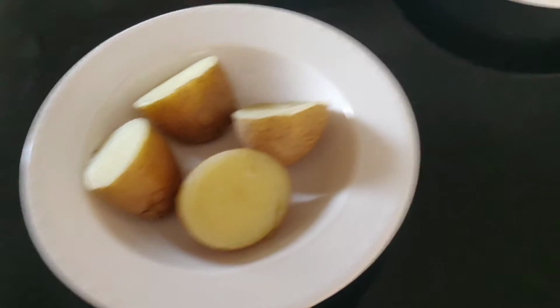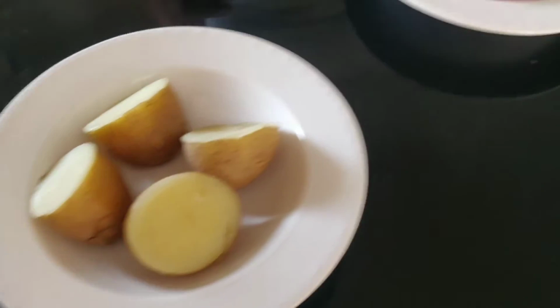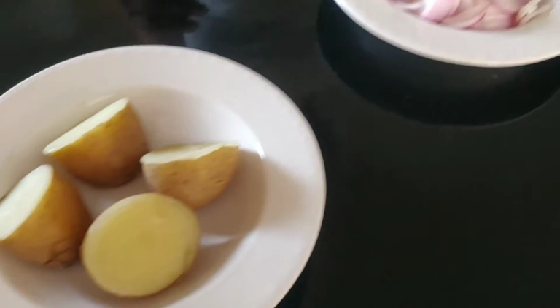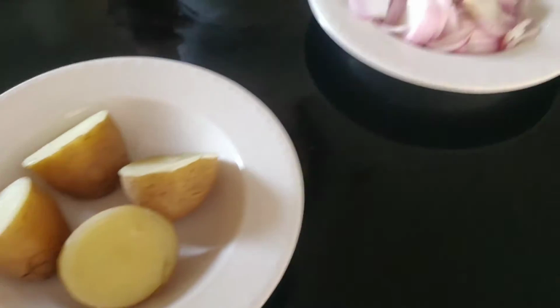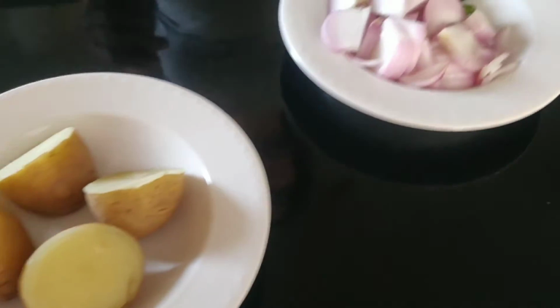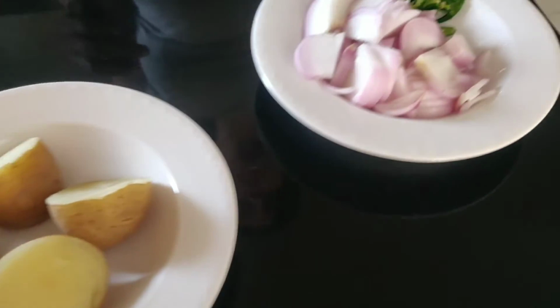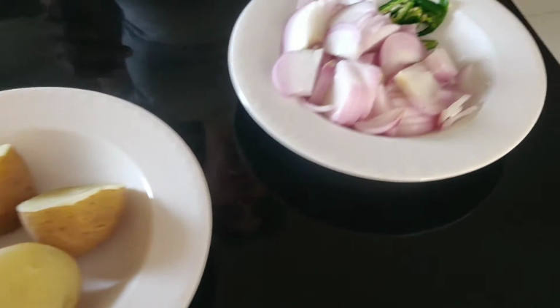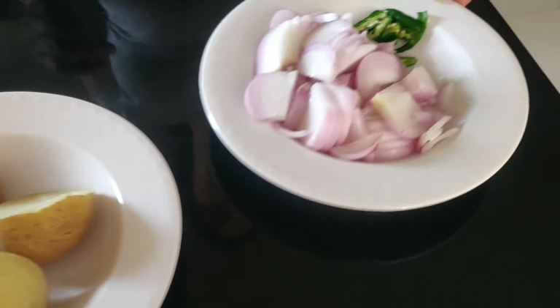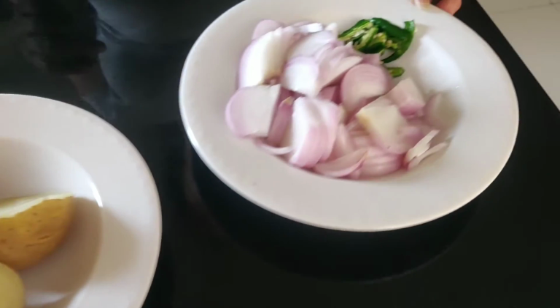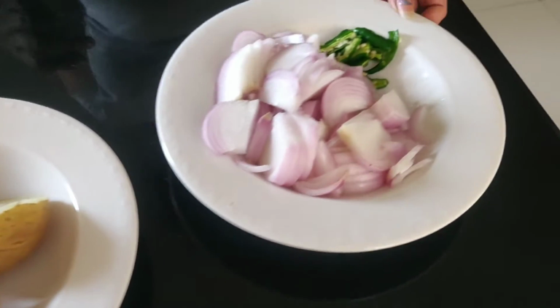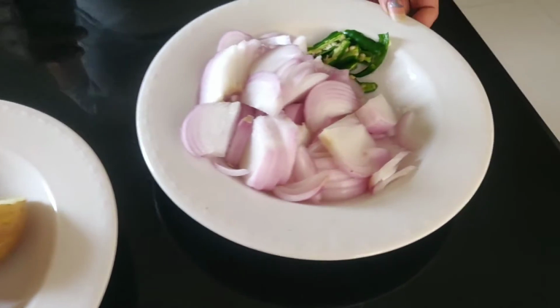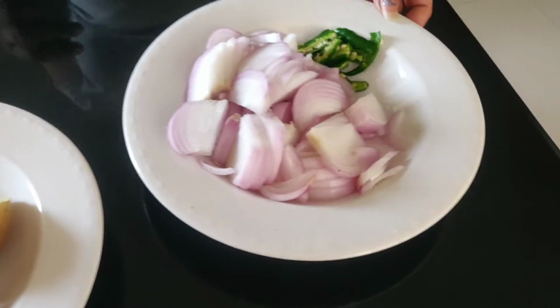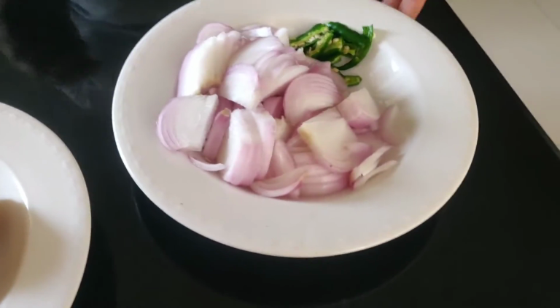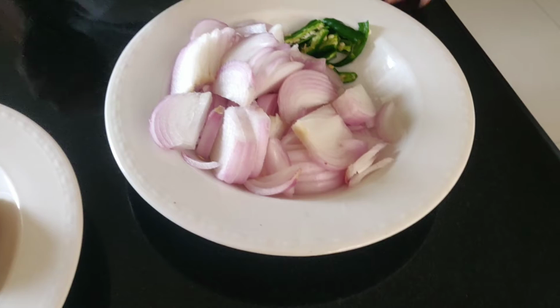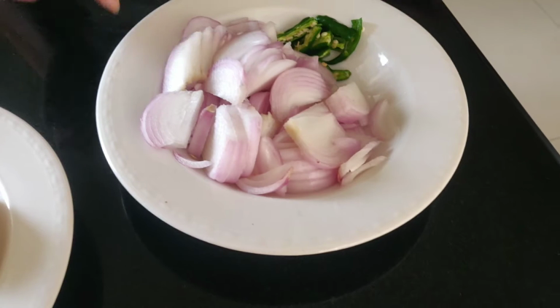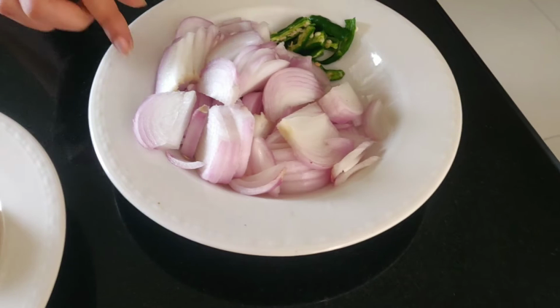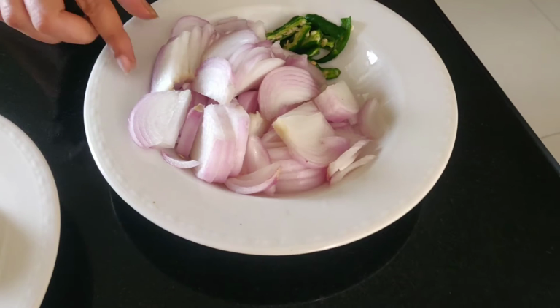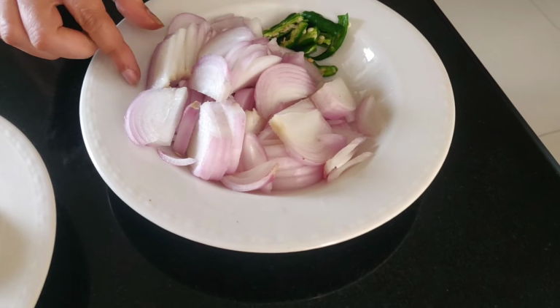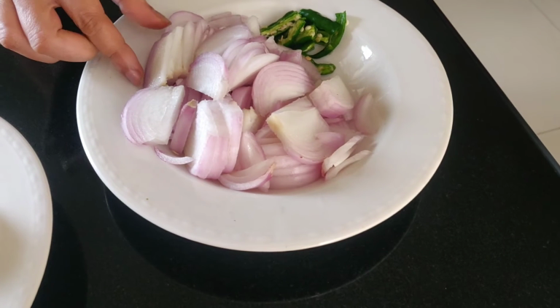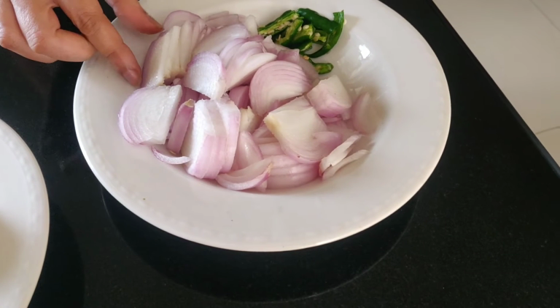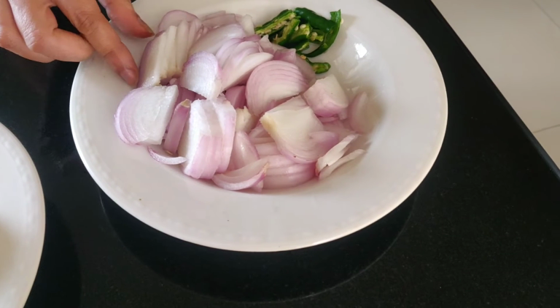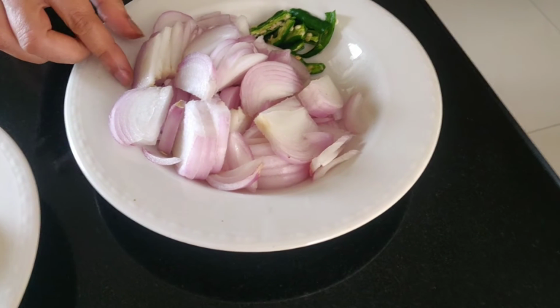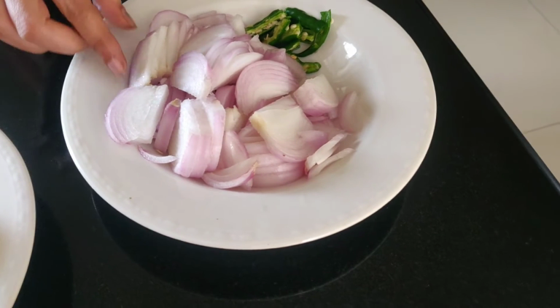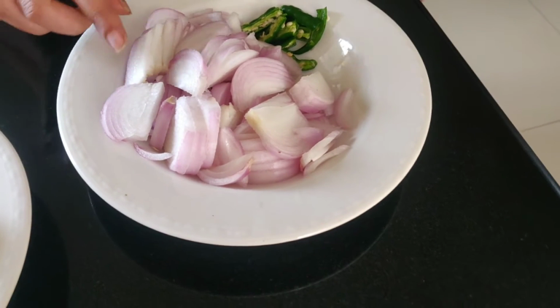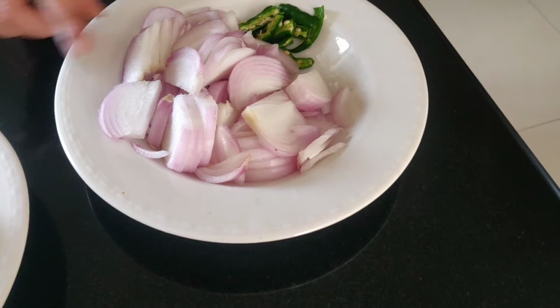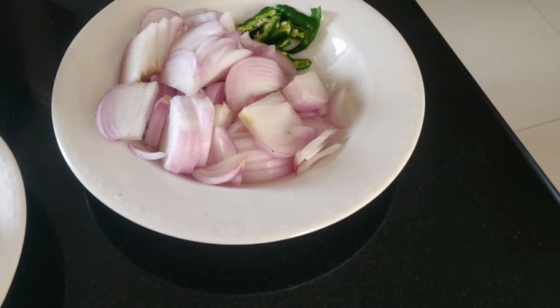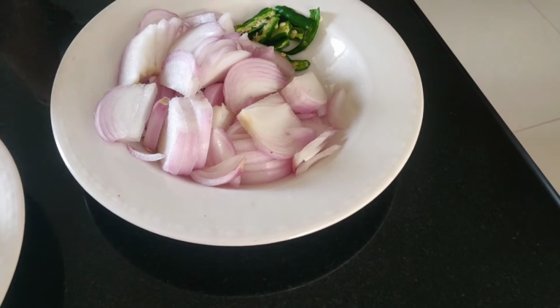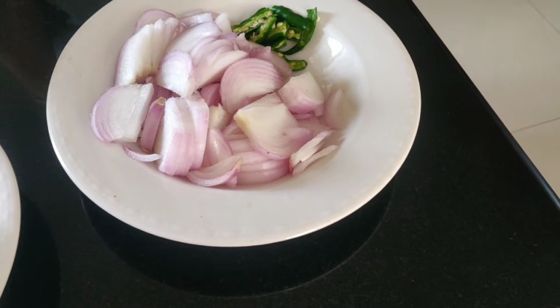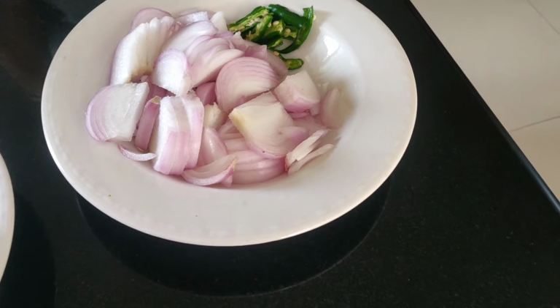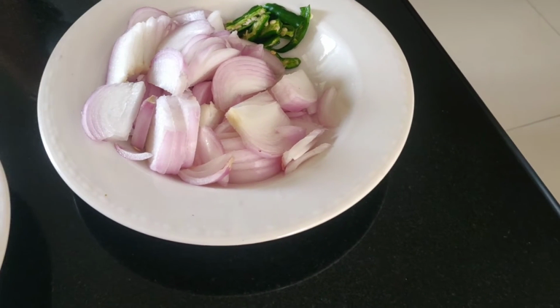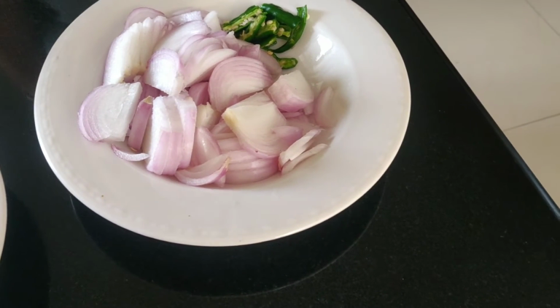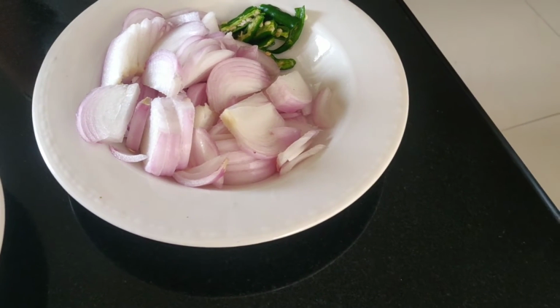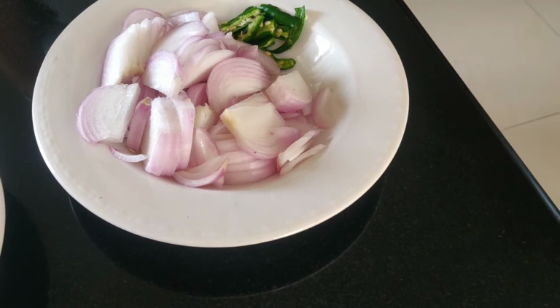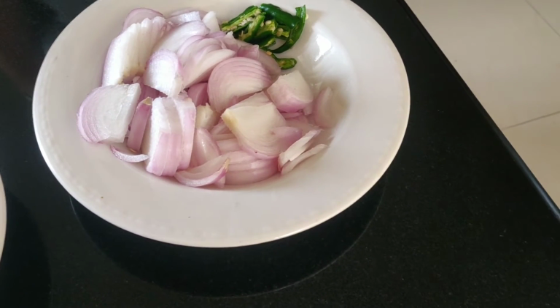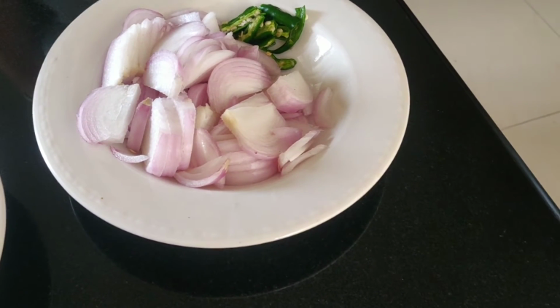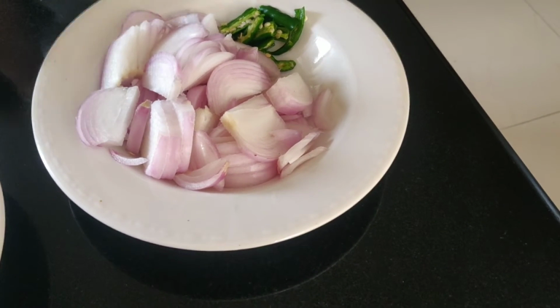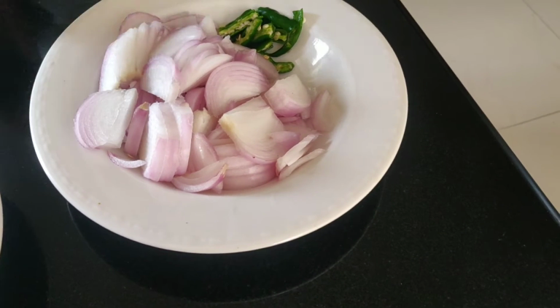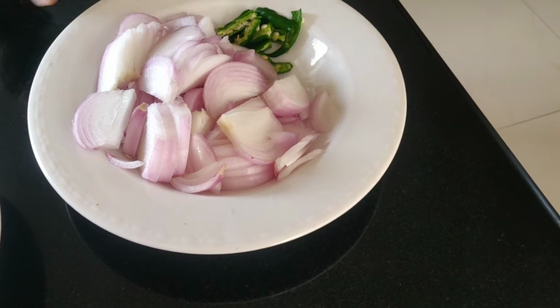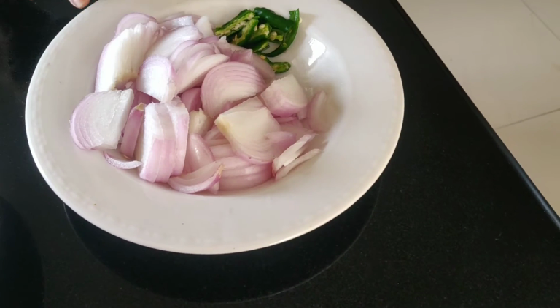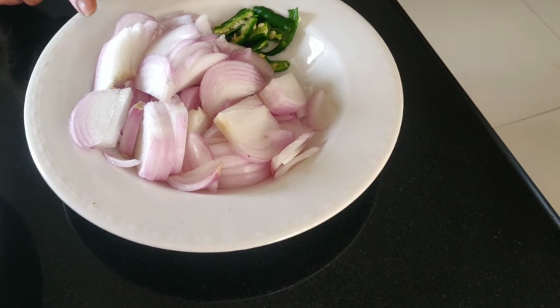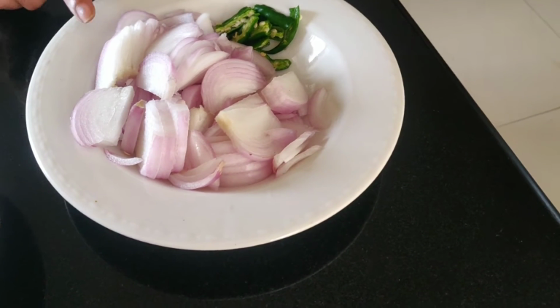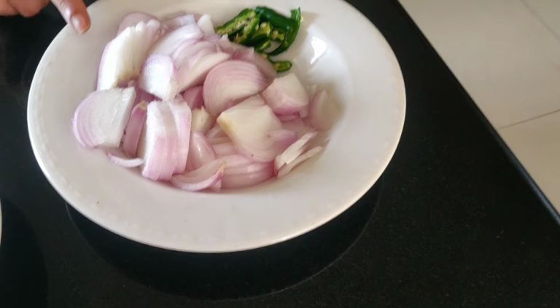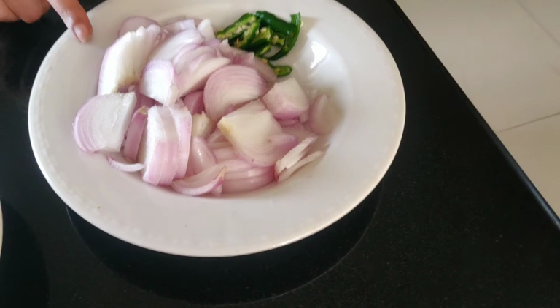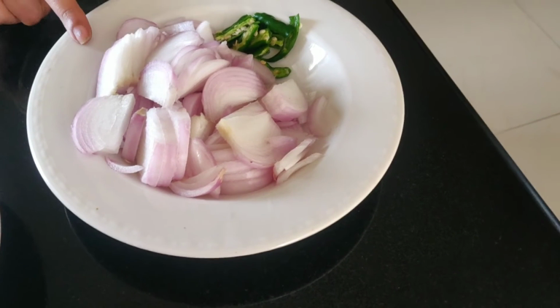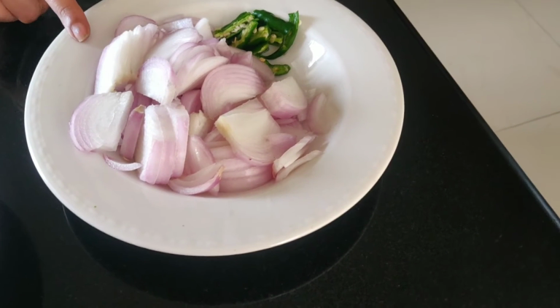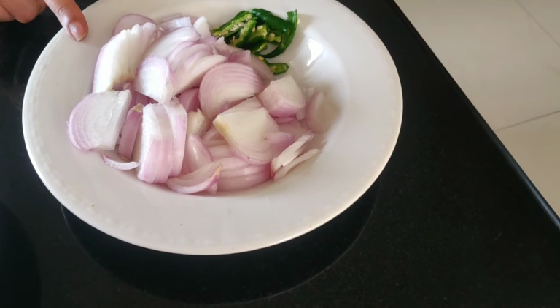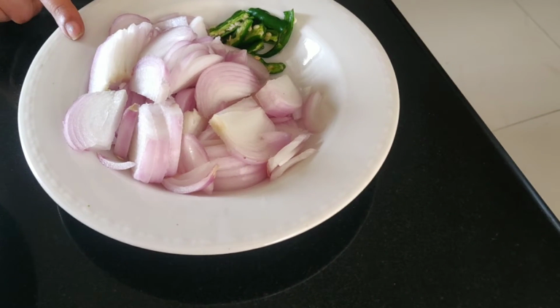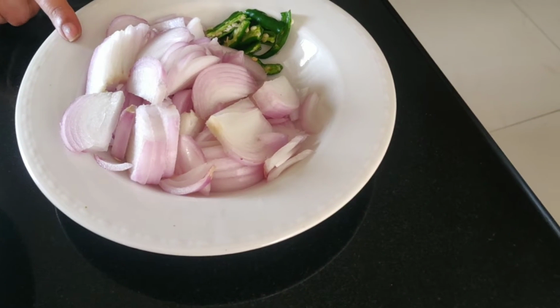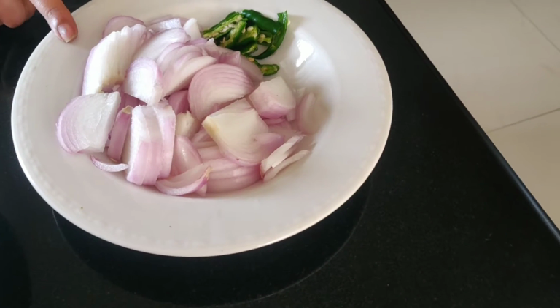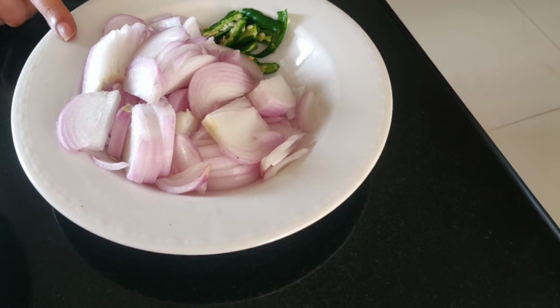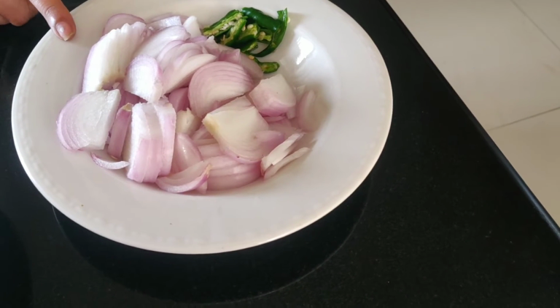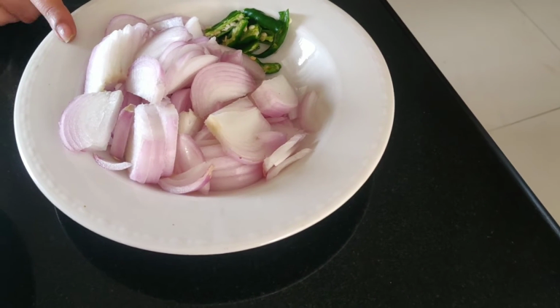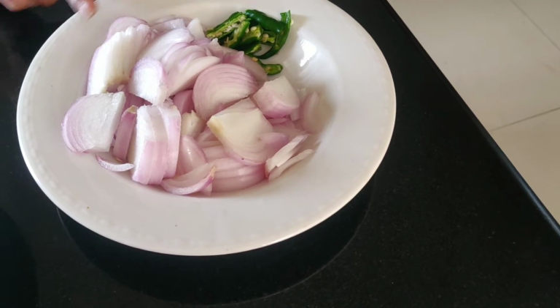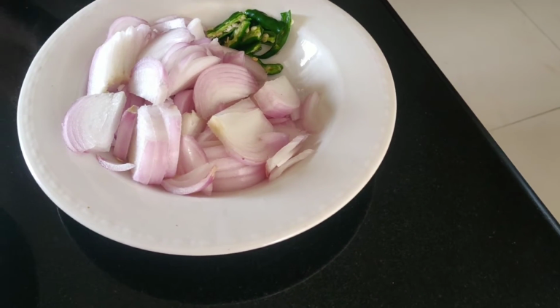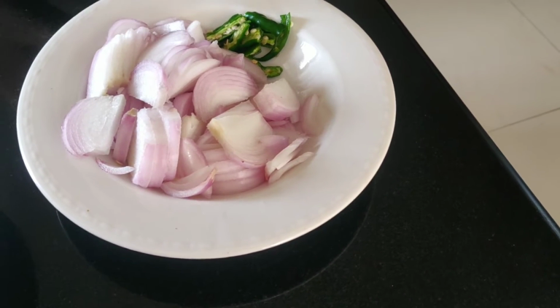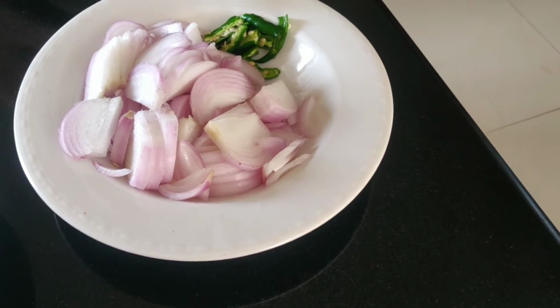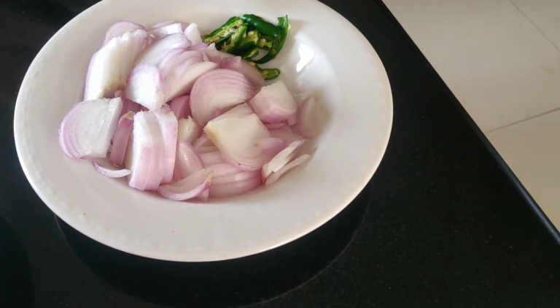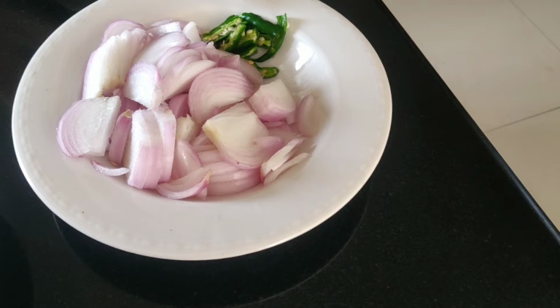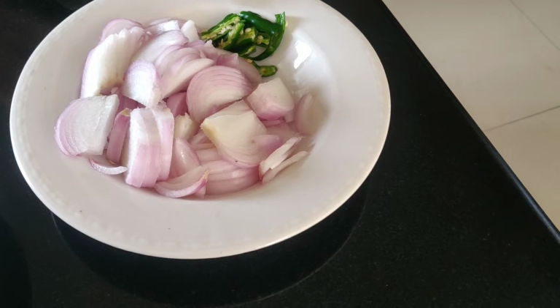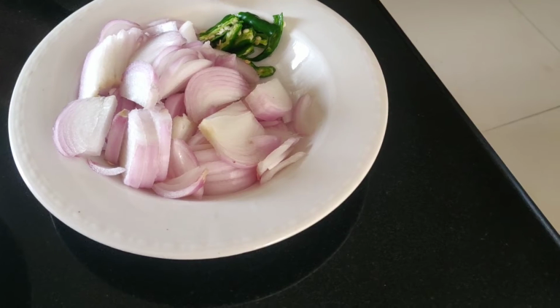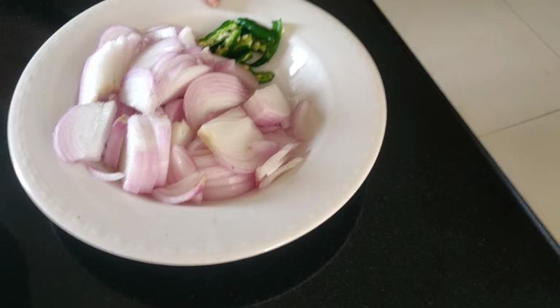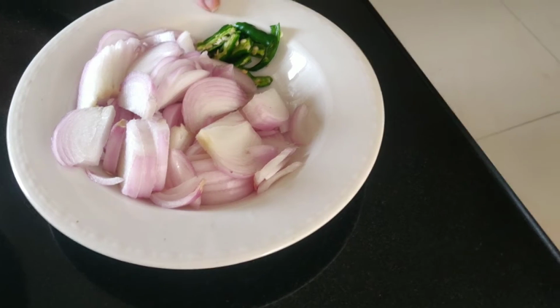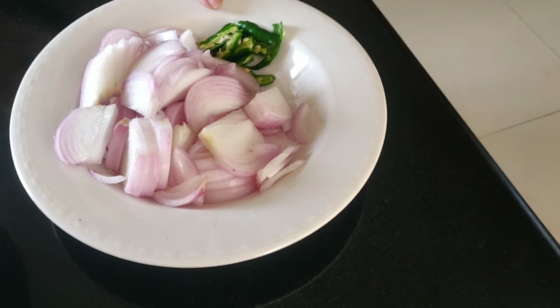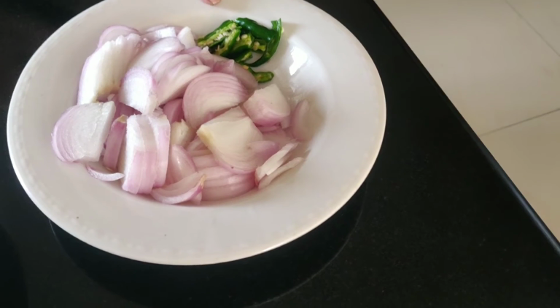Then I am going to cut the onions and the chilies.